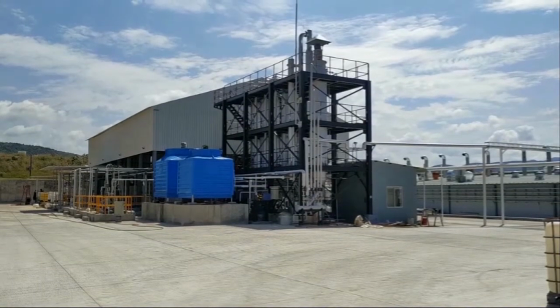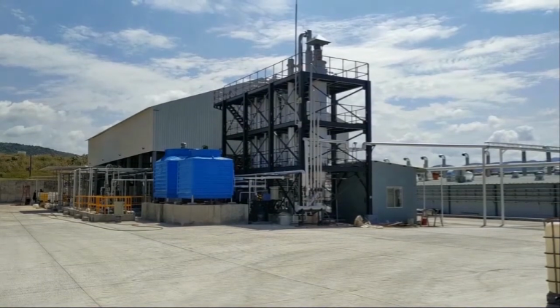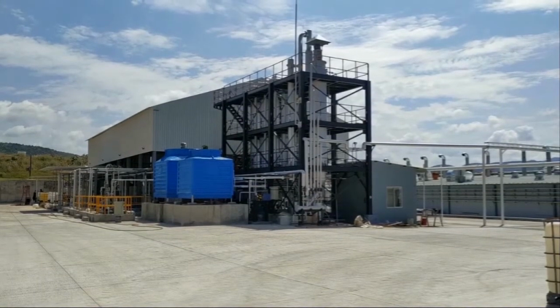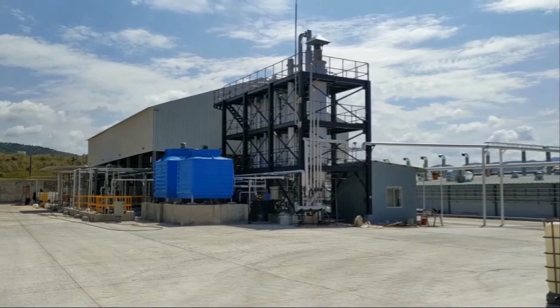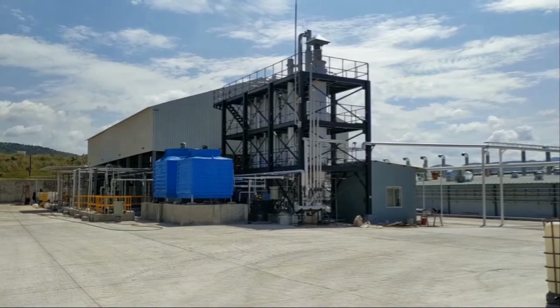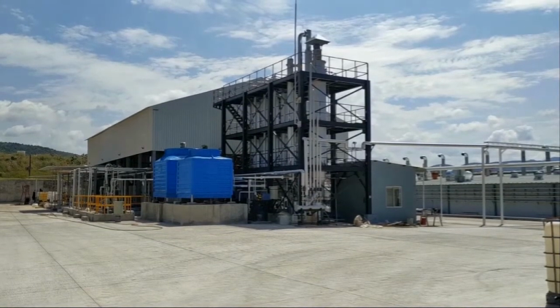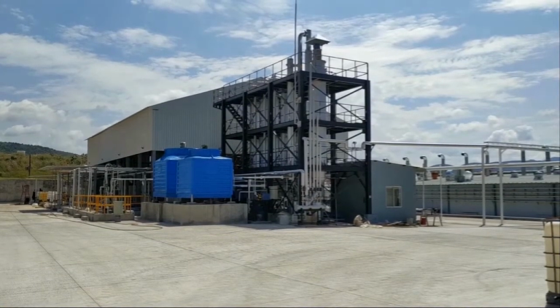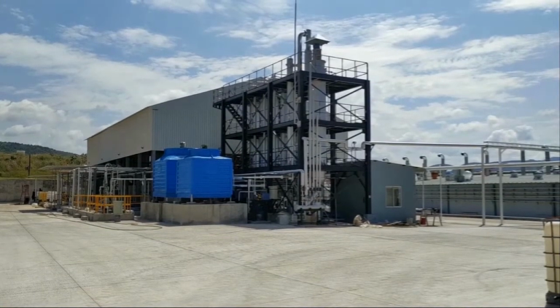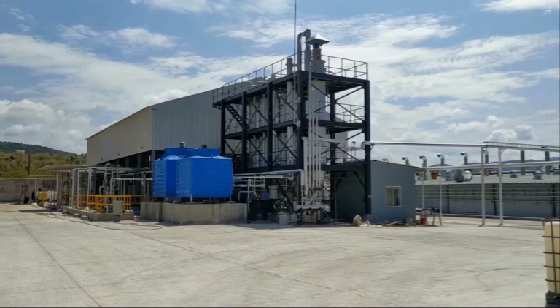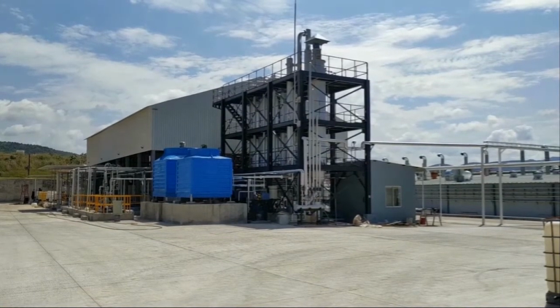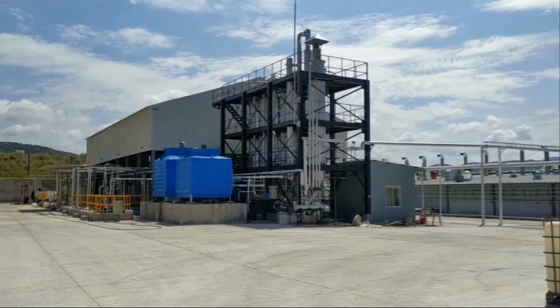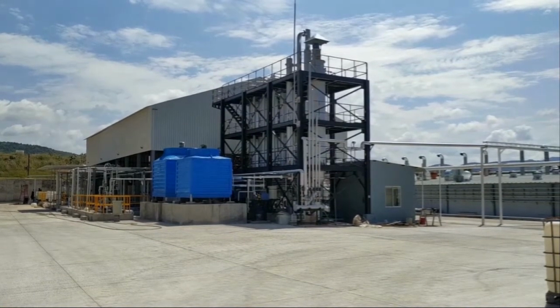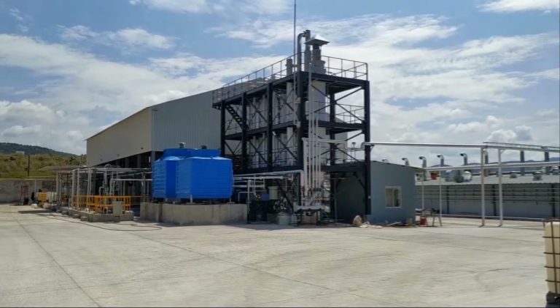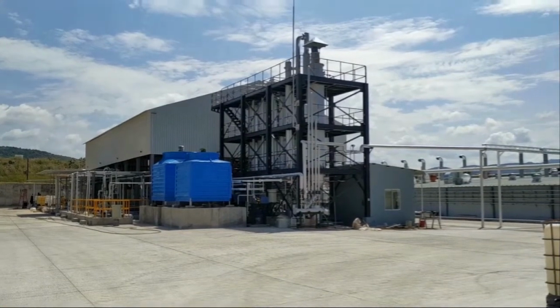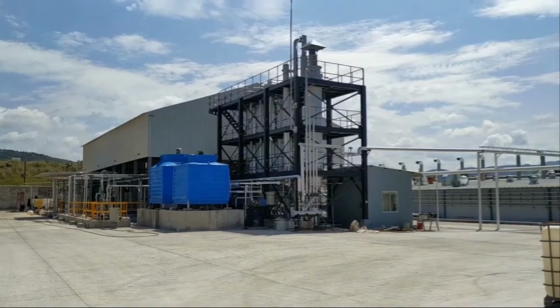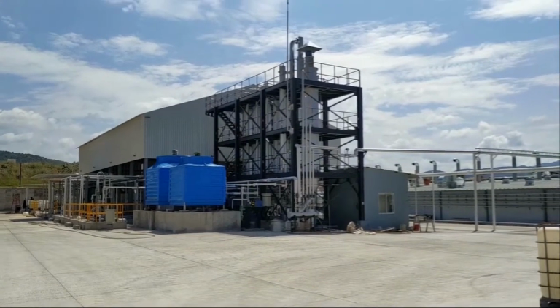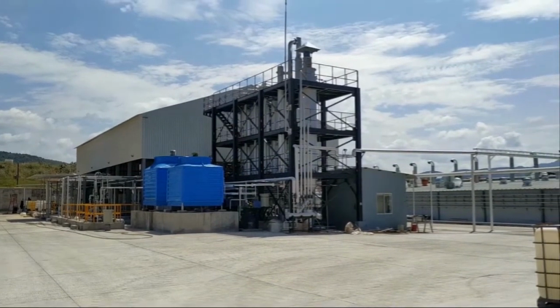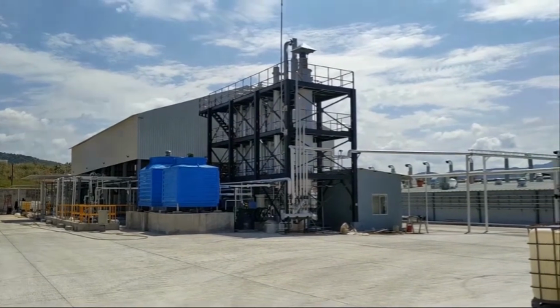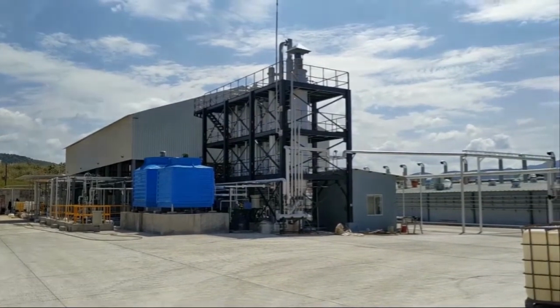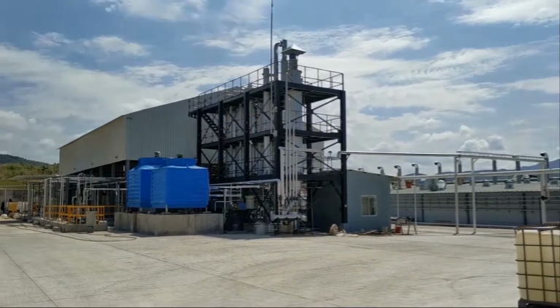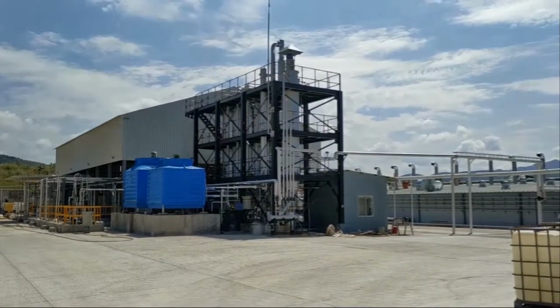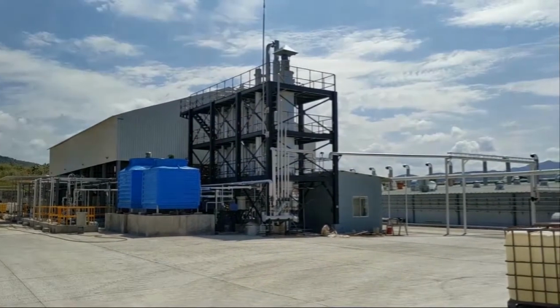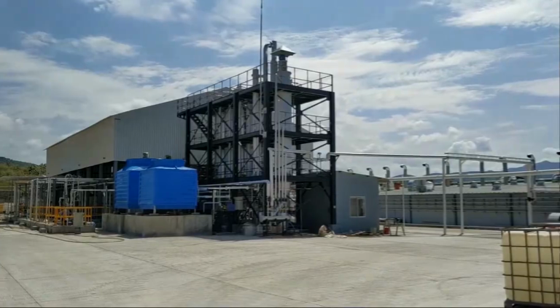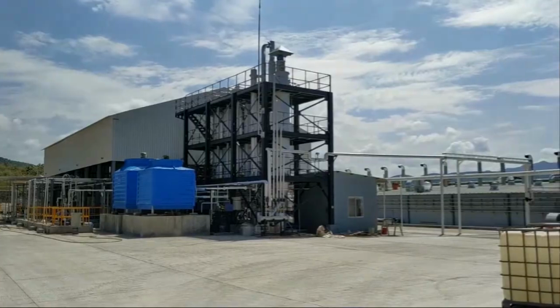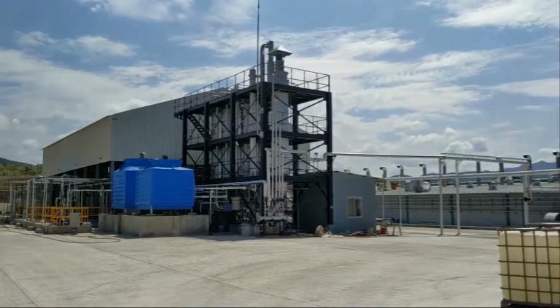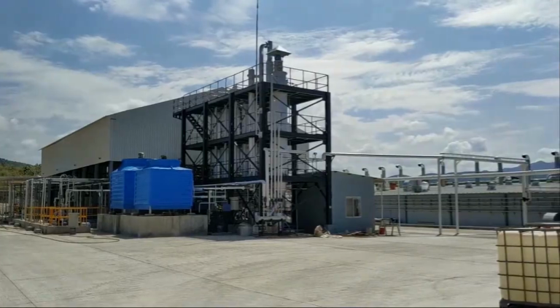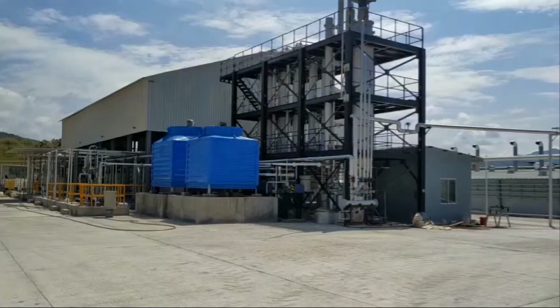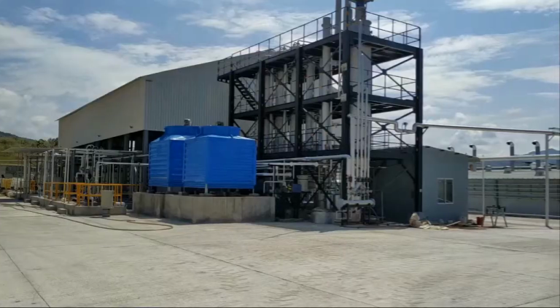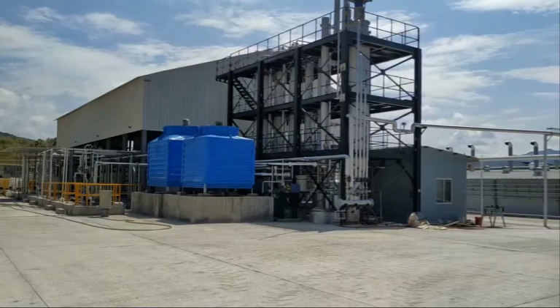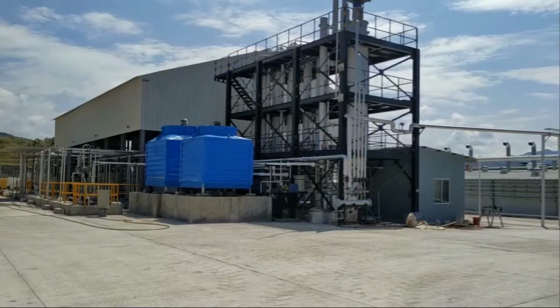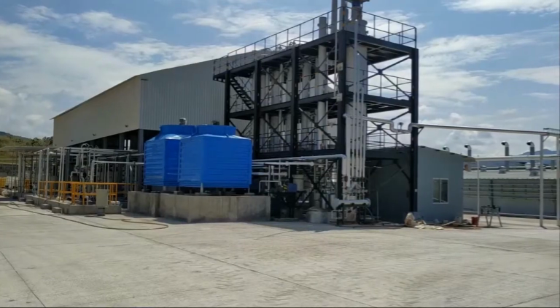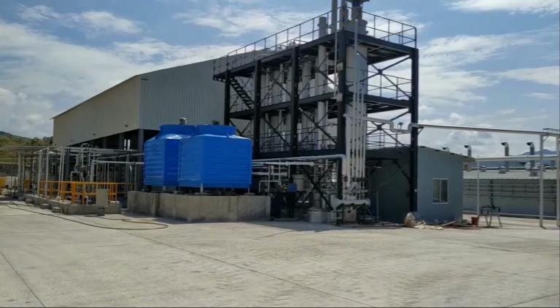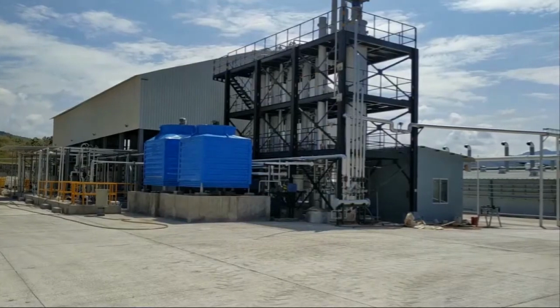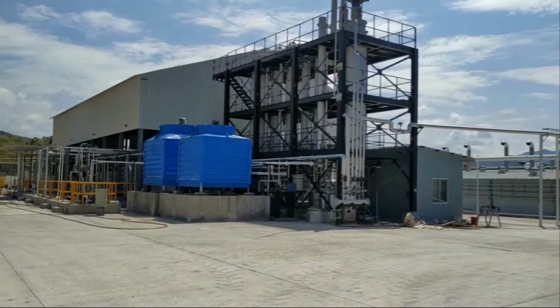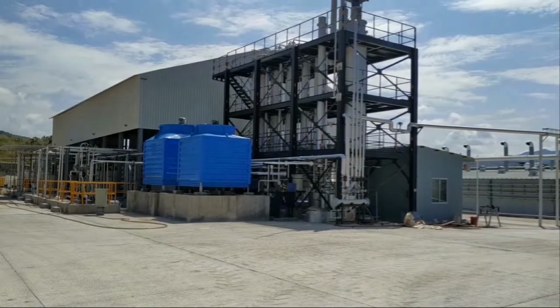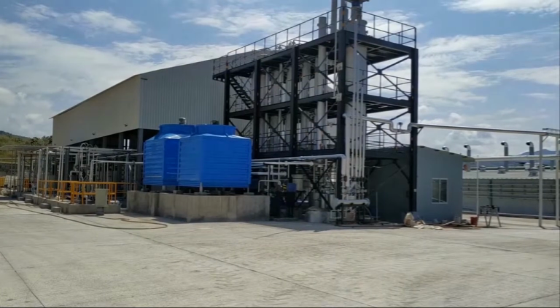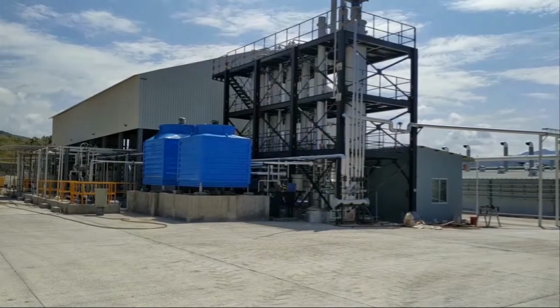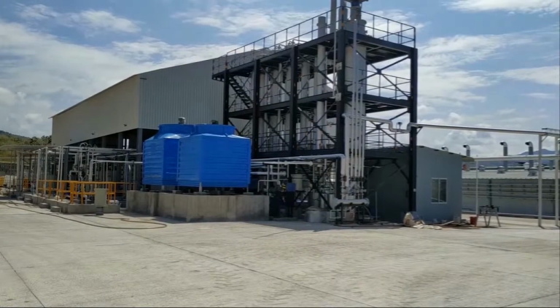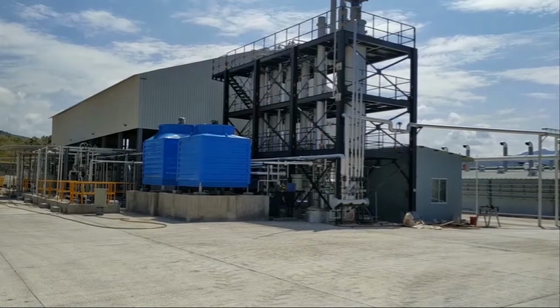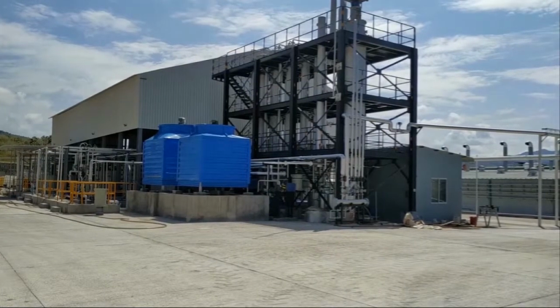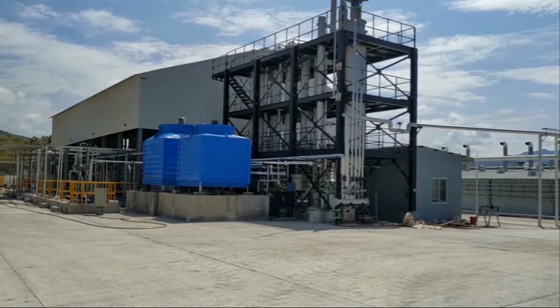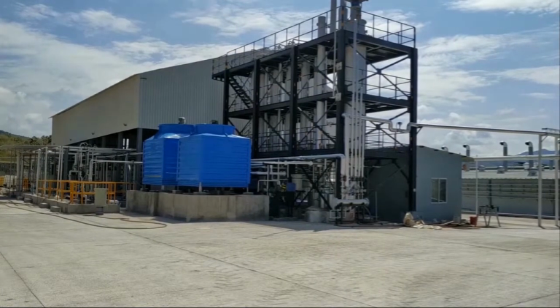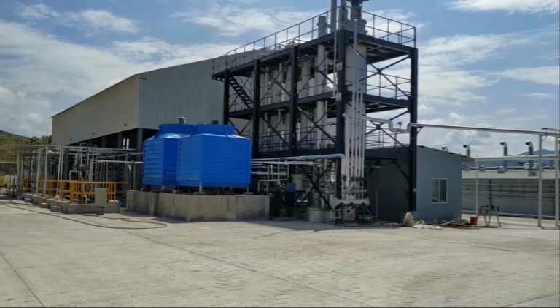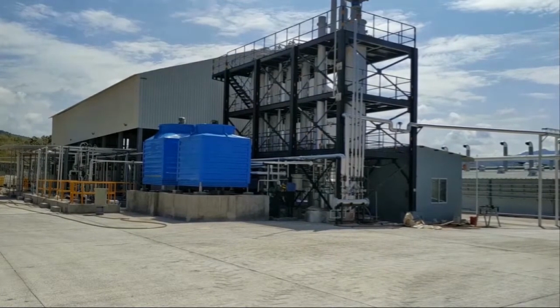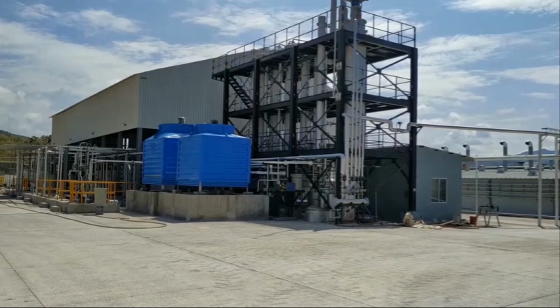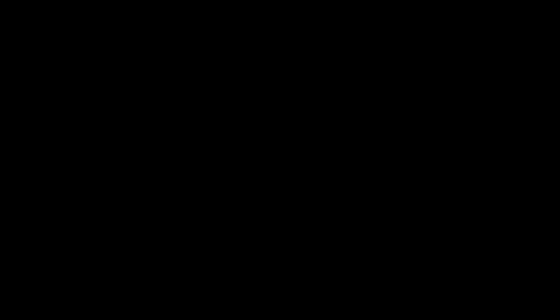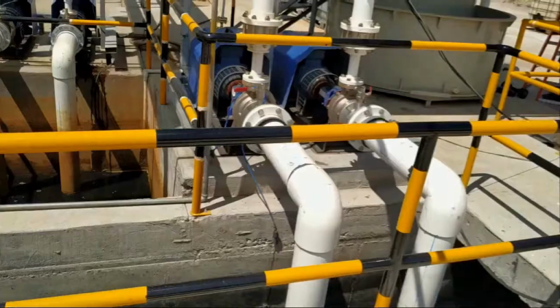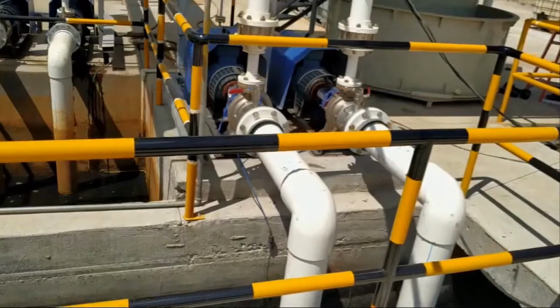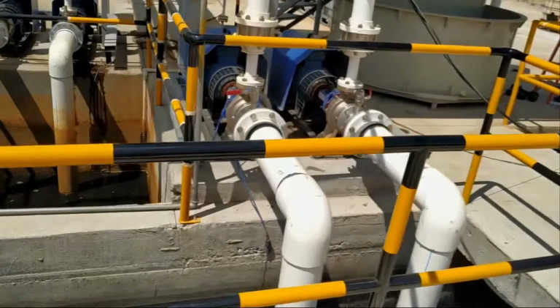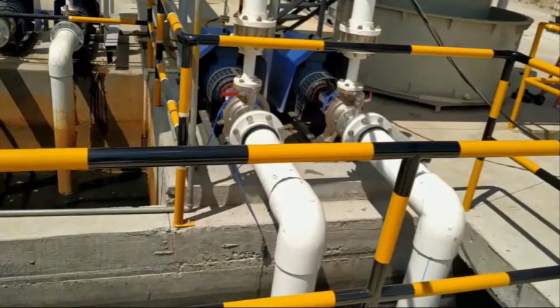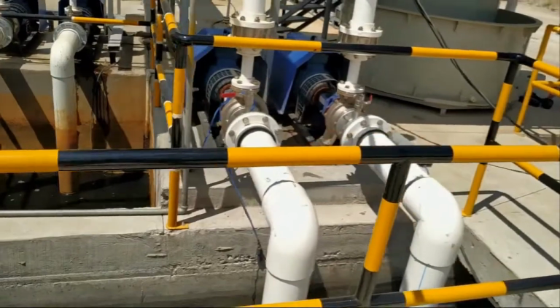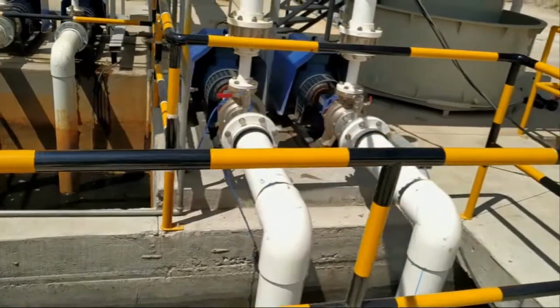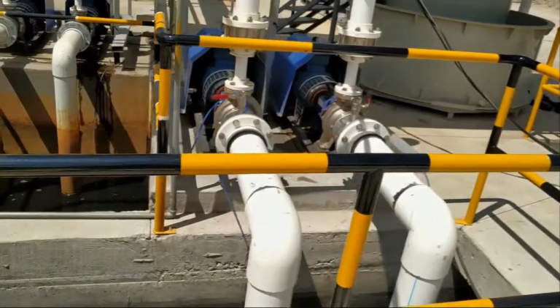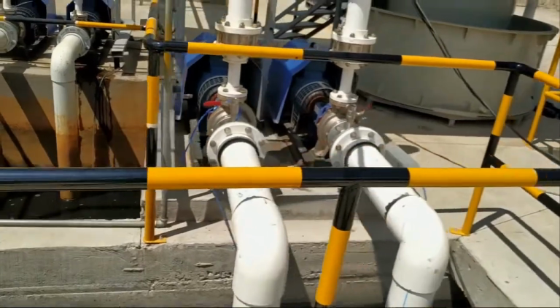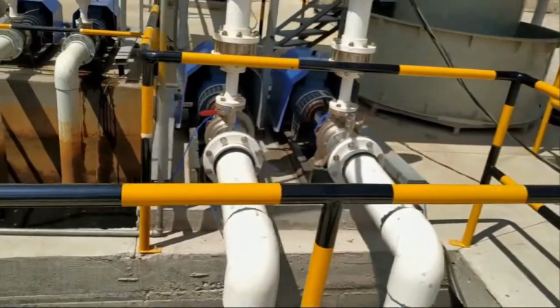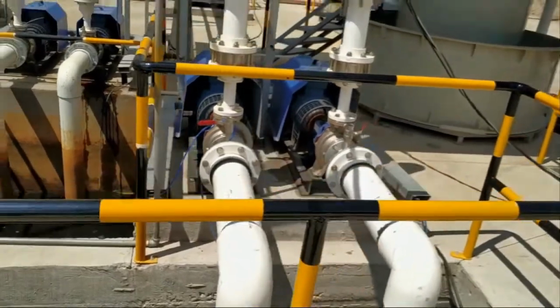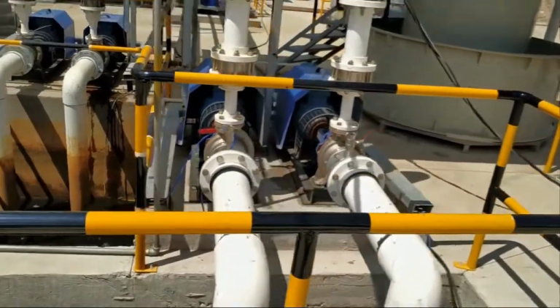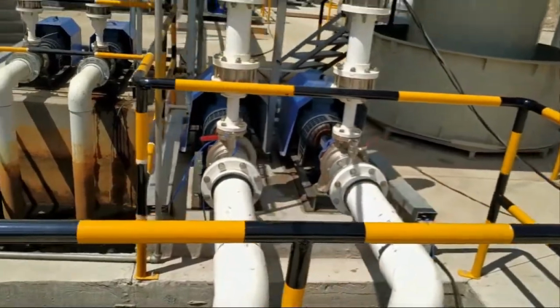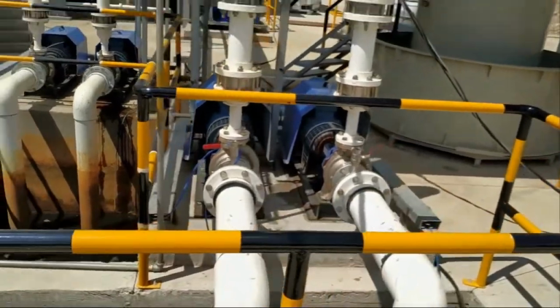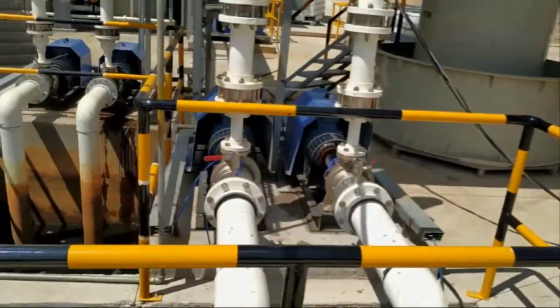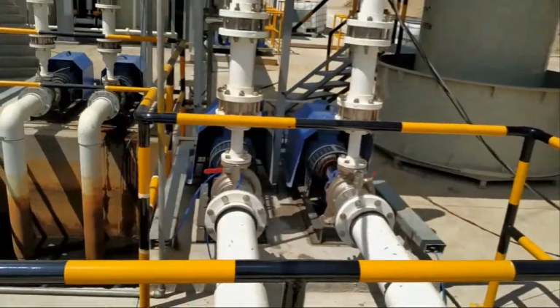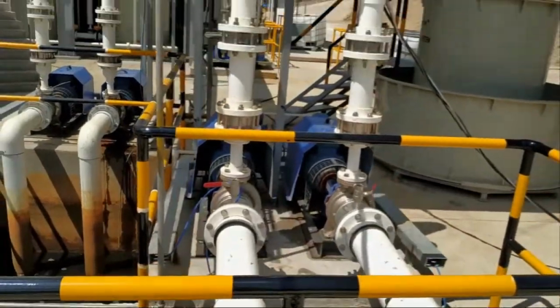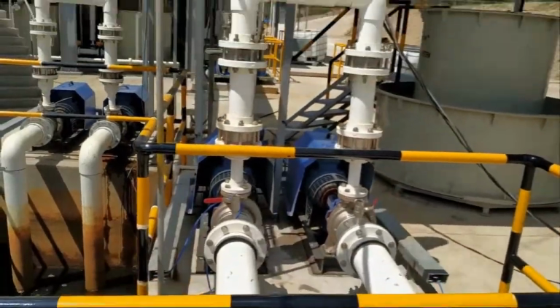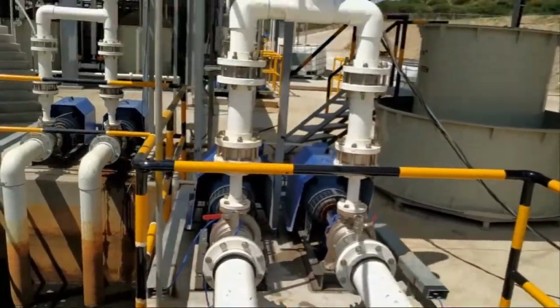The plant recycles 100% of denim washing and dyeing effluent to make it pure and clean water to be reused in the process.